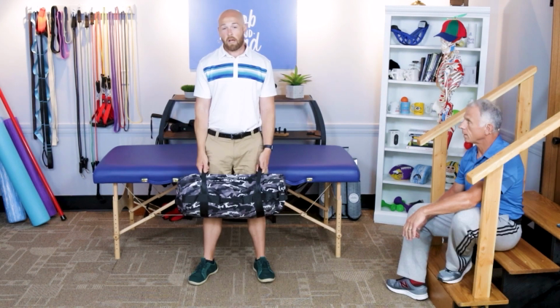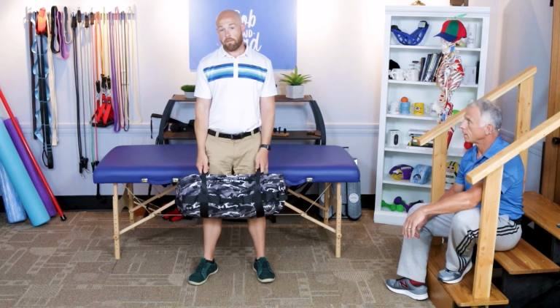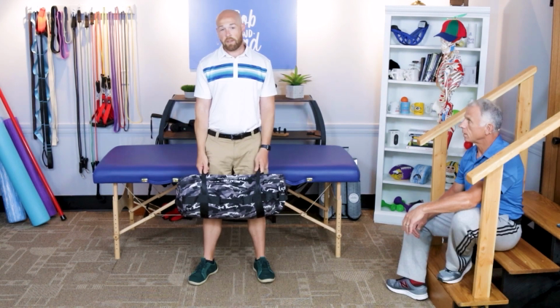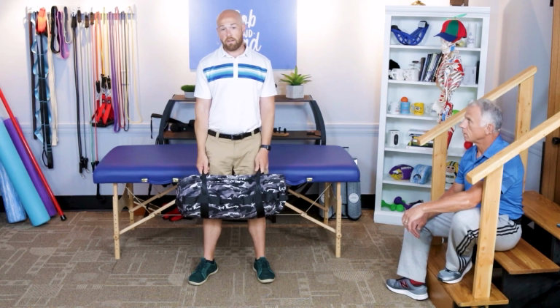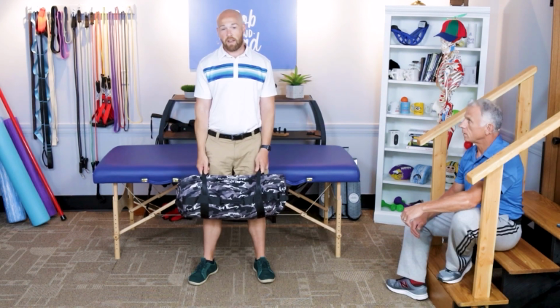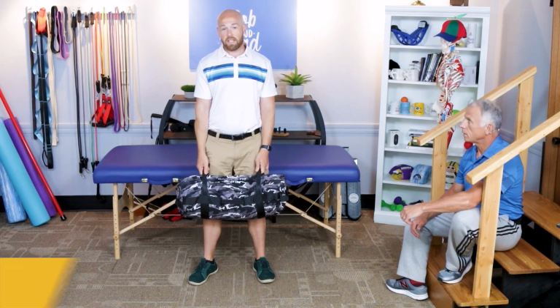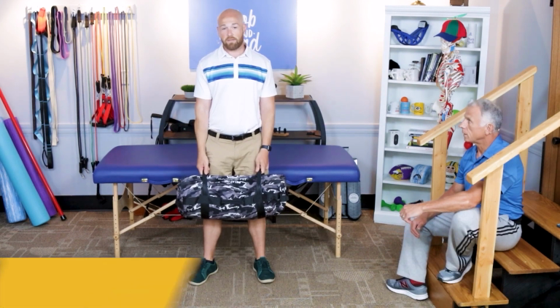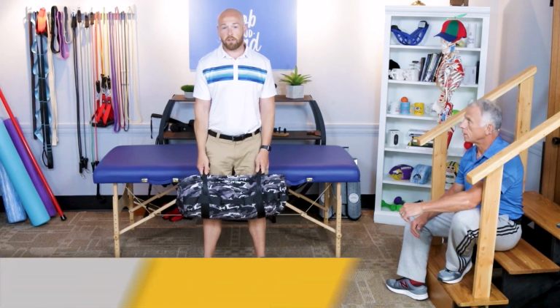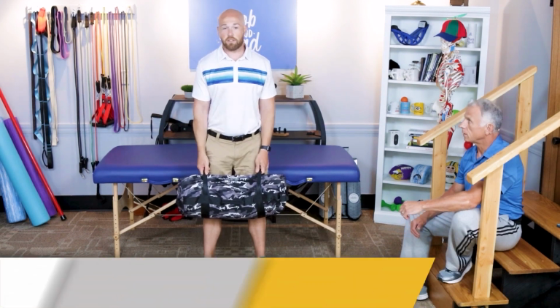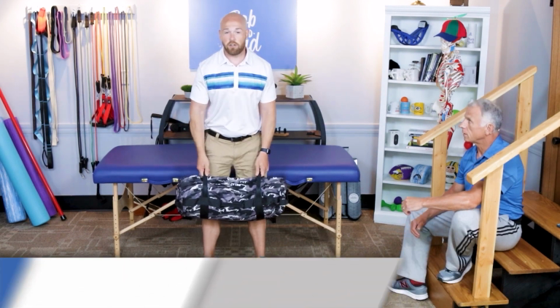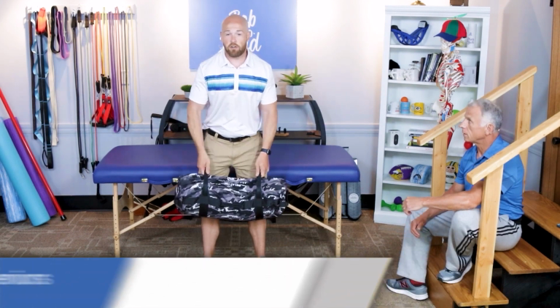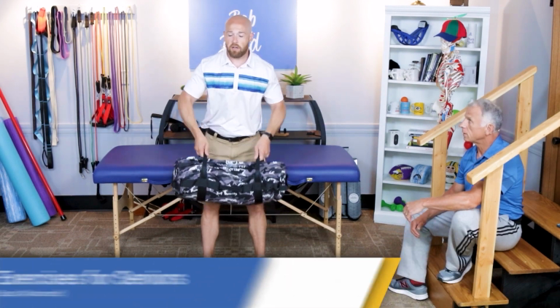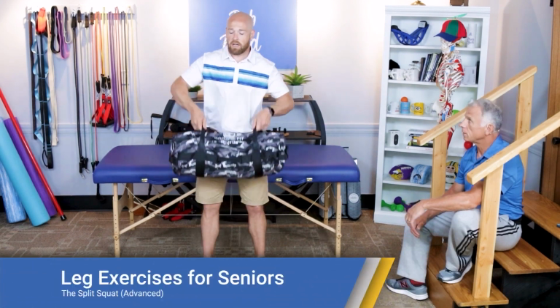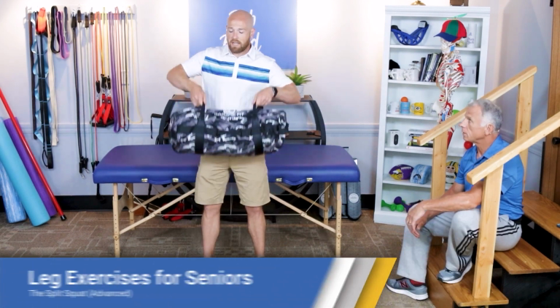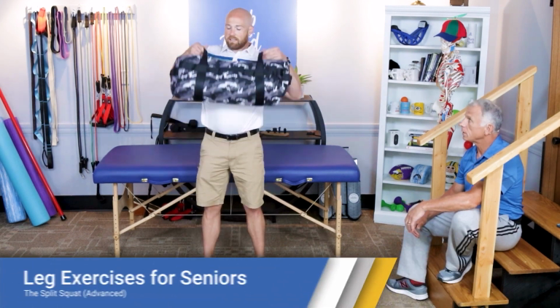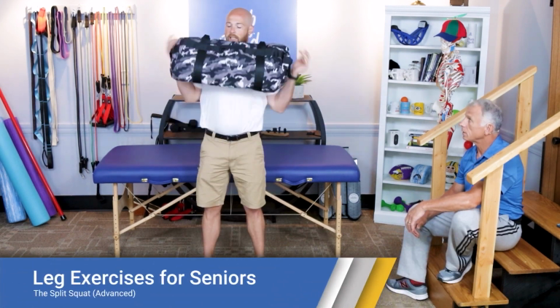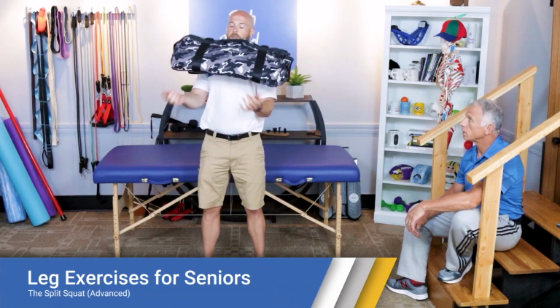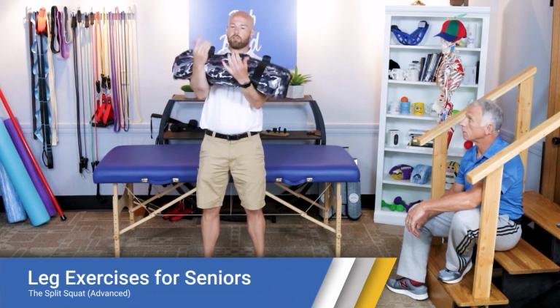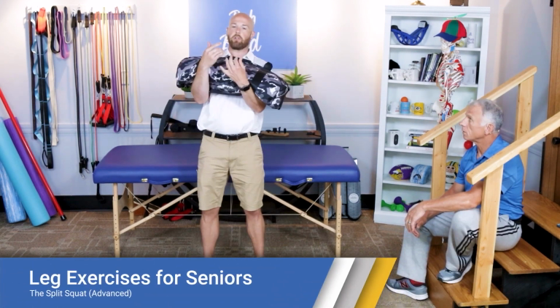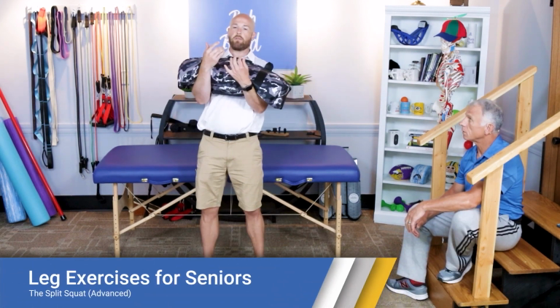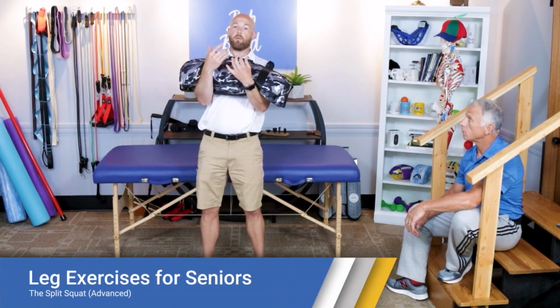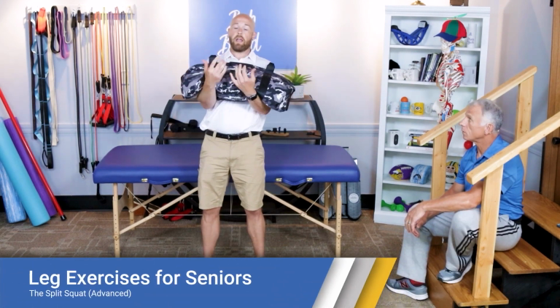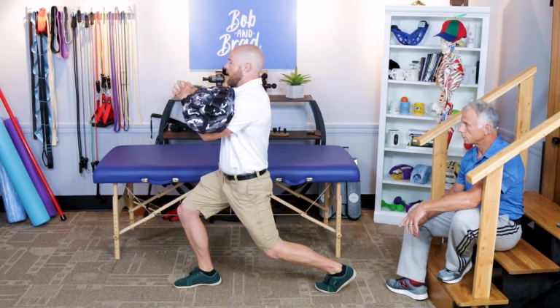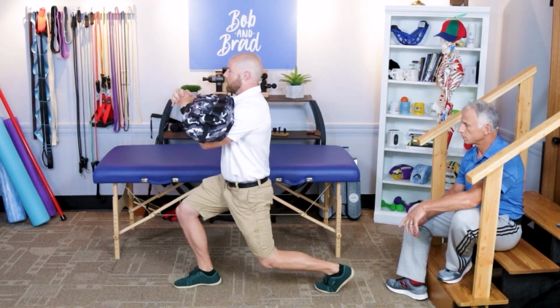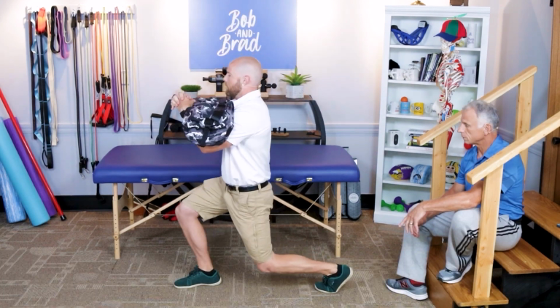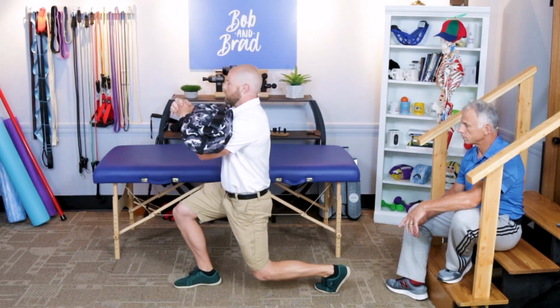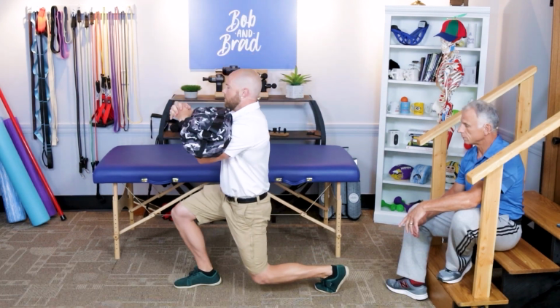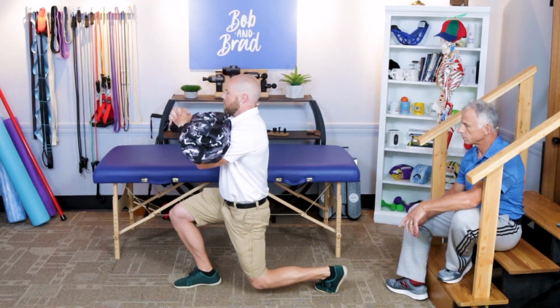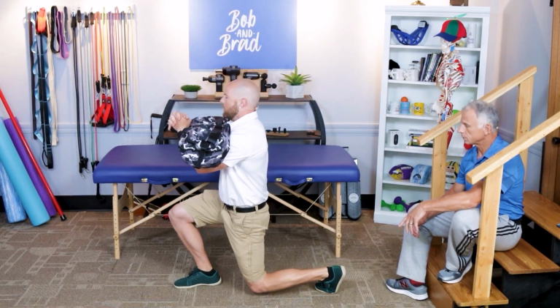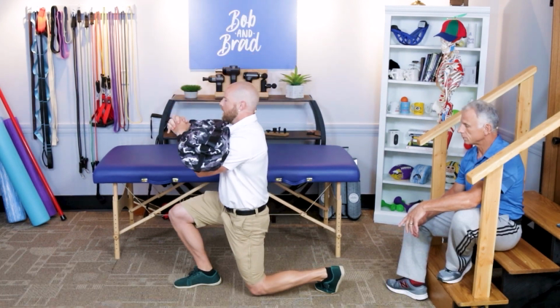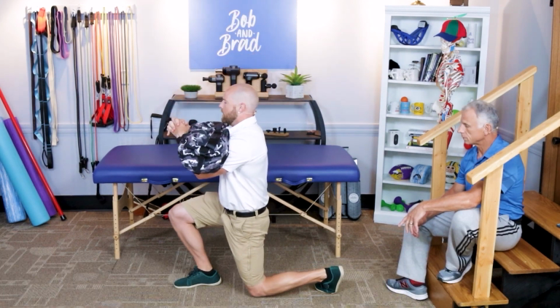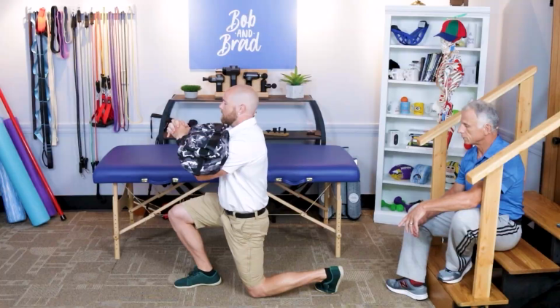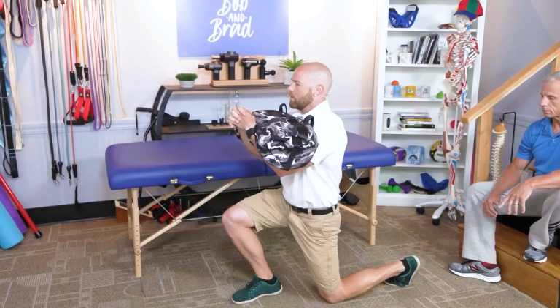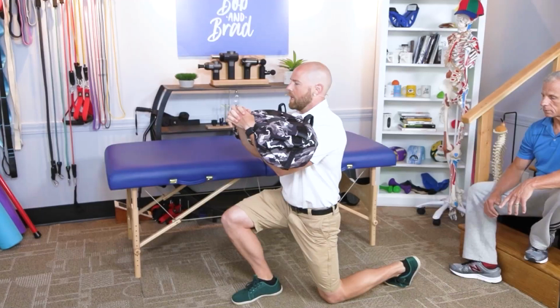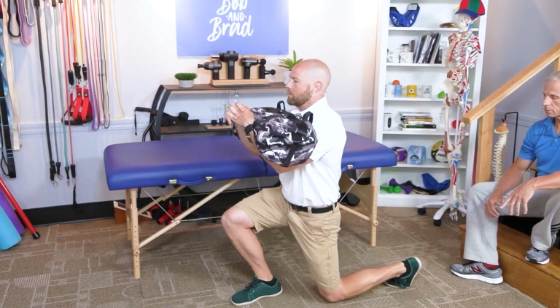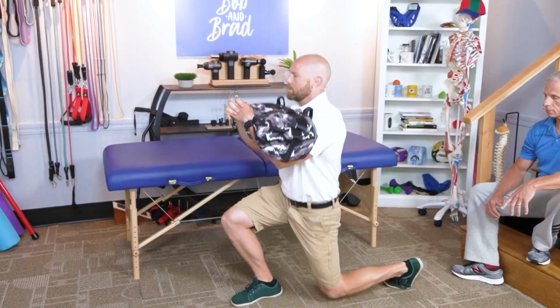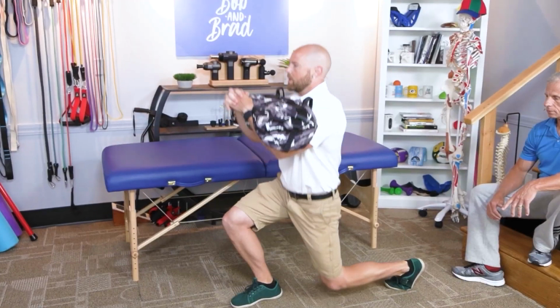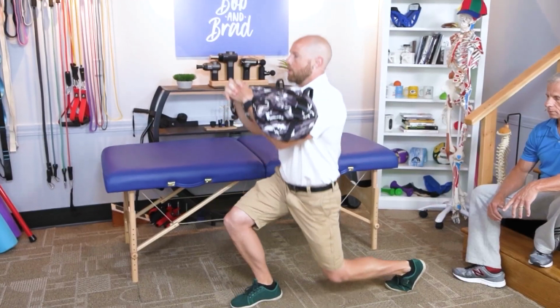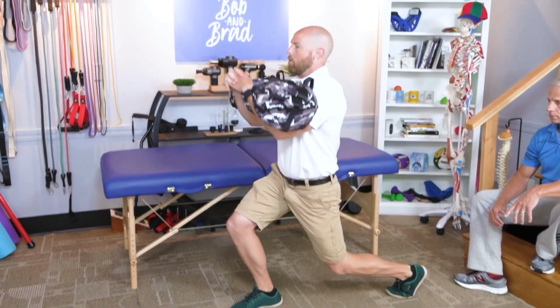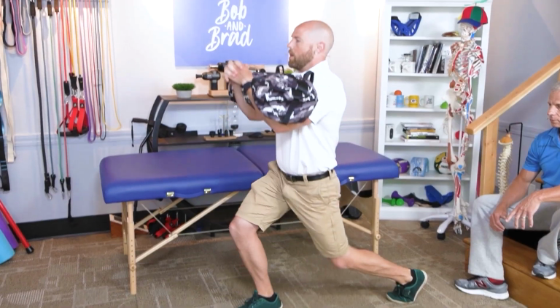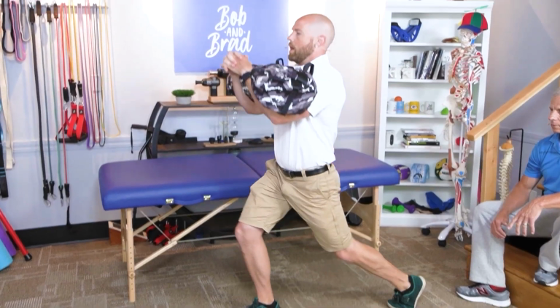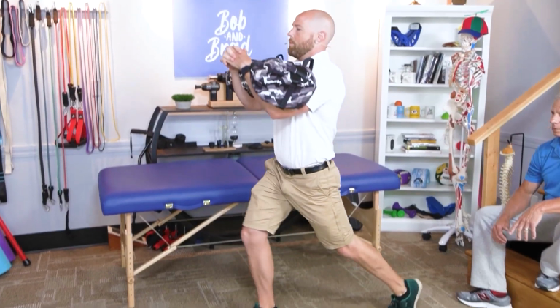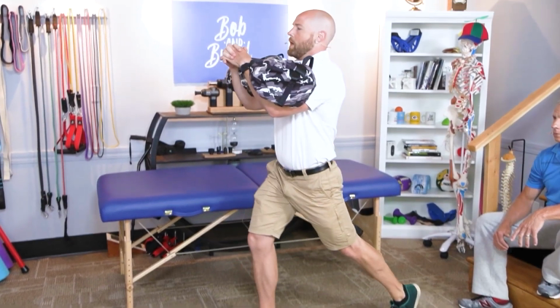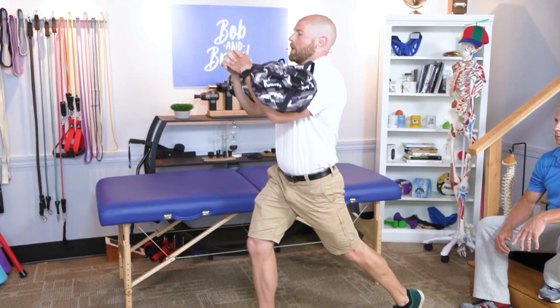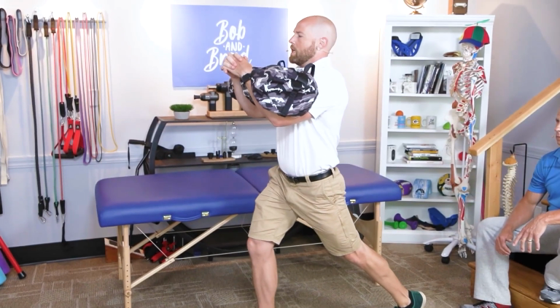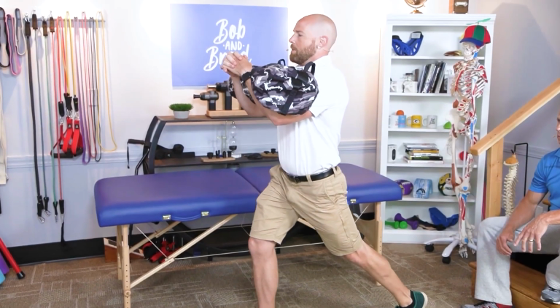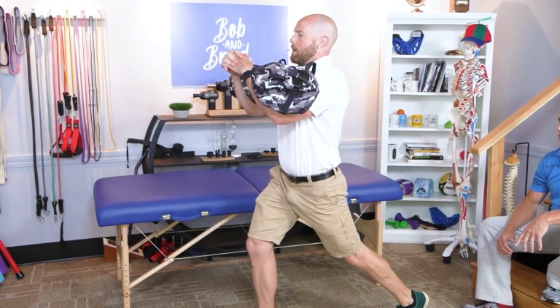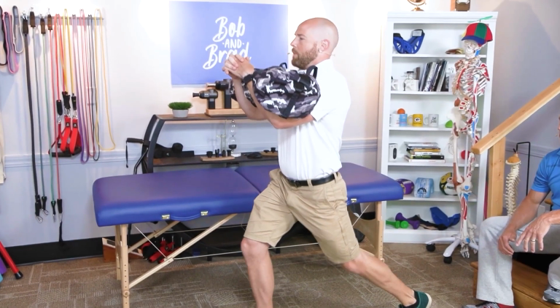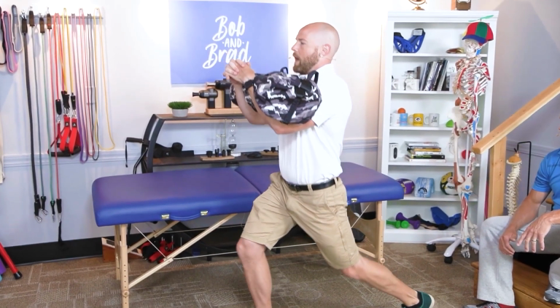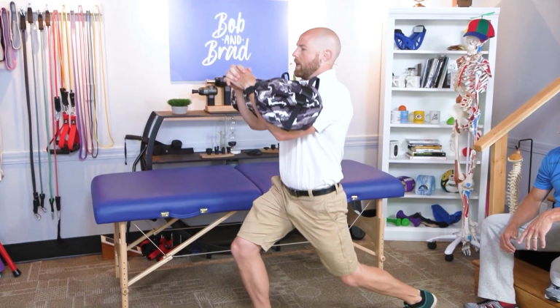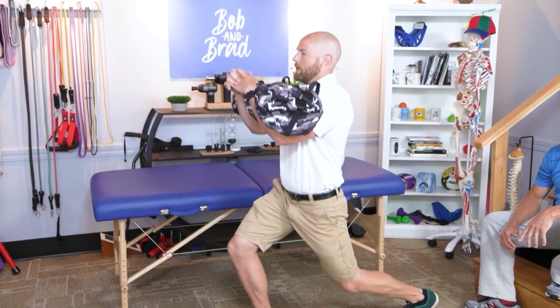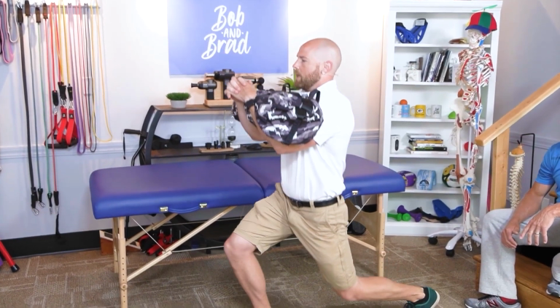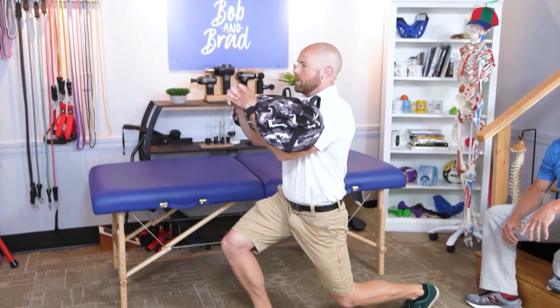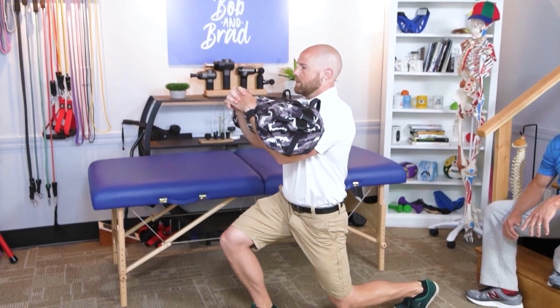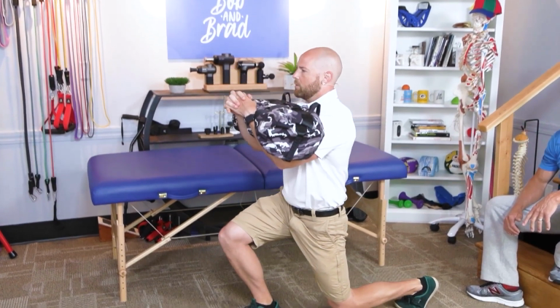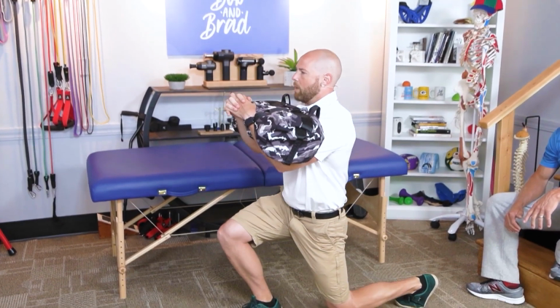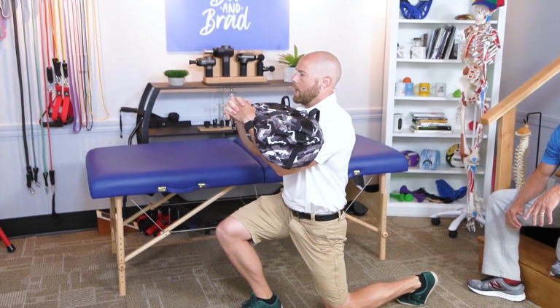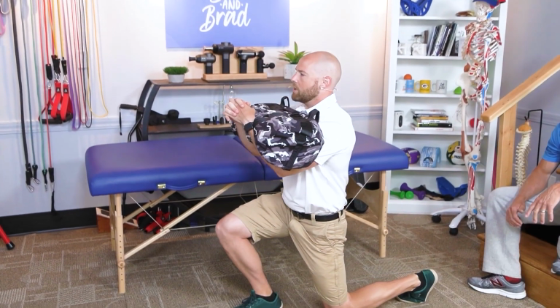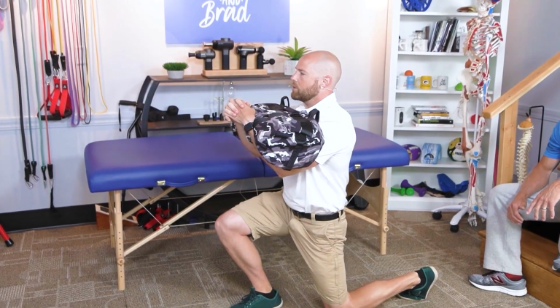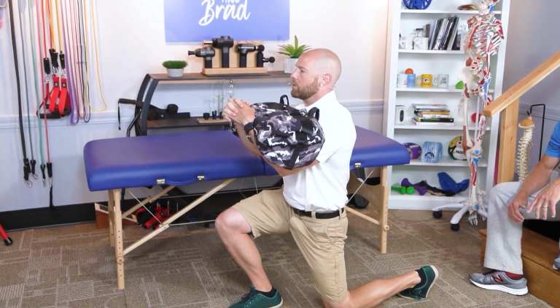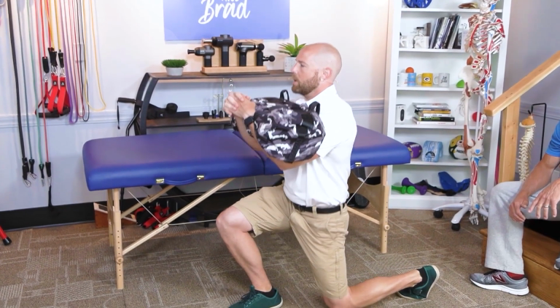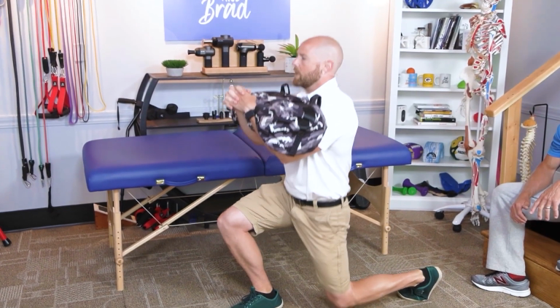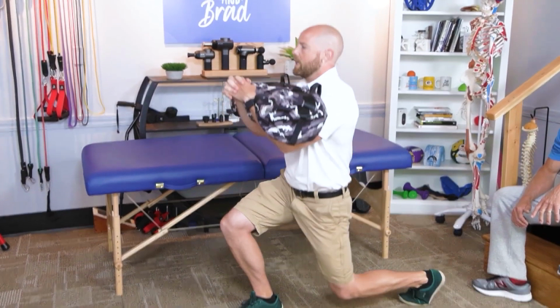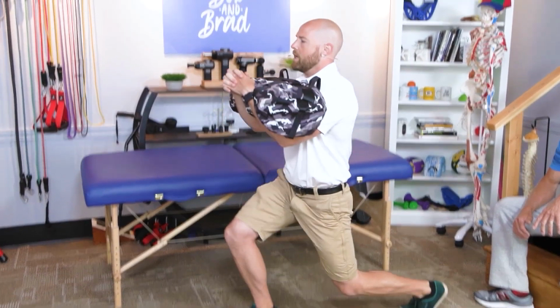Now for the advanced version, you're going to need some sort of weight. I'm going to do the lunge — go down slow, up — keeping my back in nice good posture.